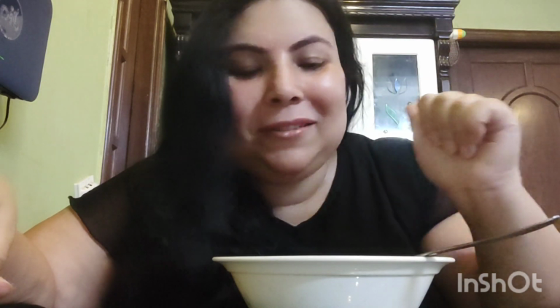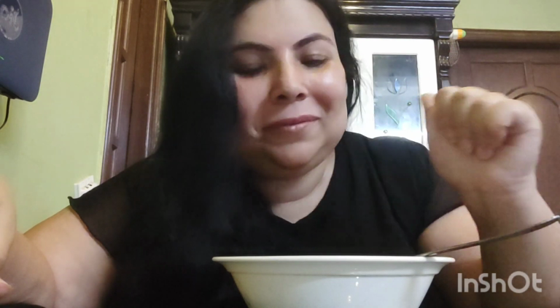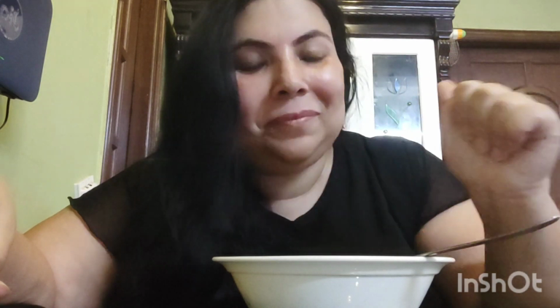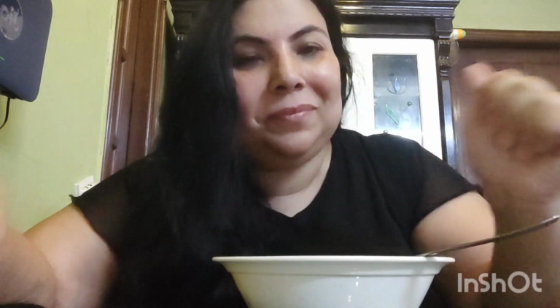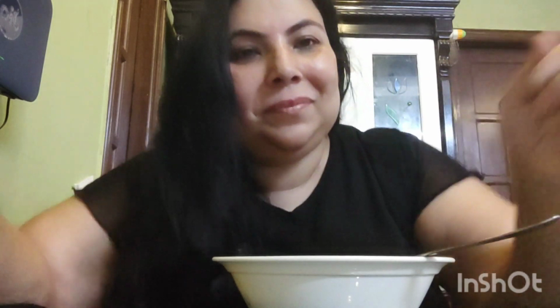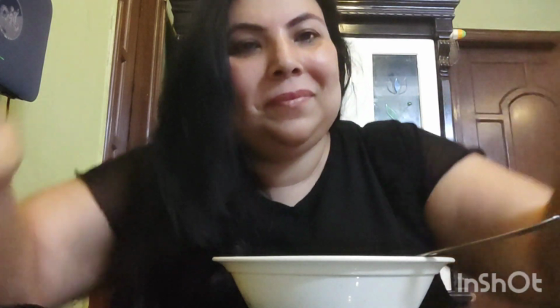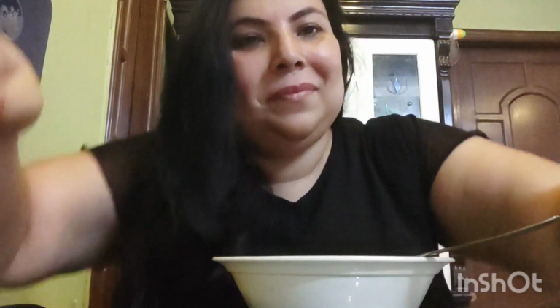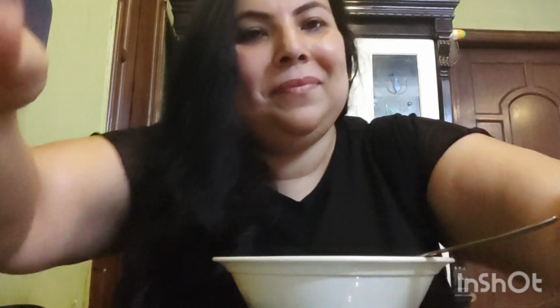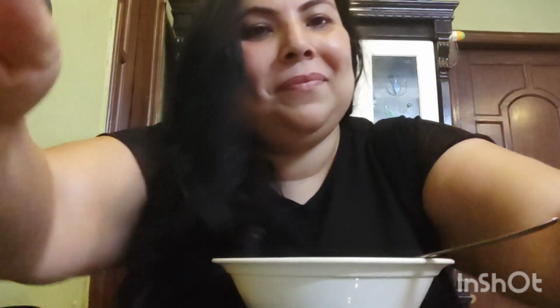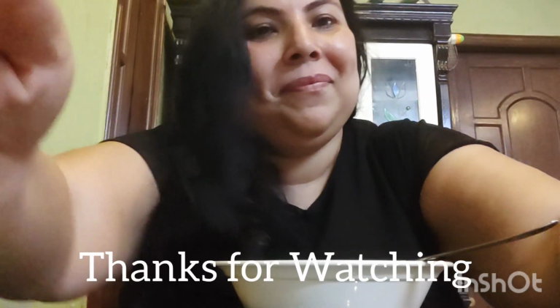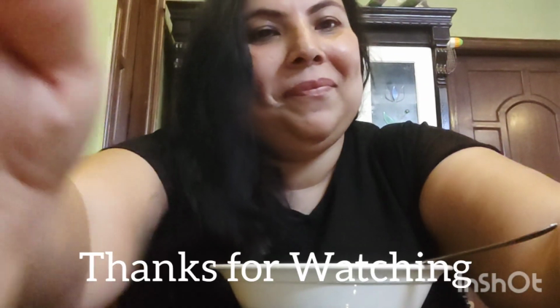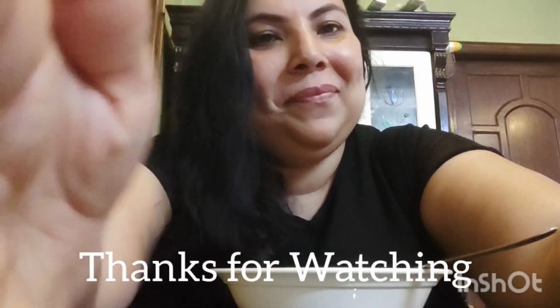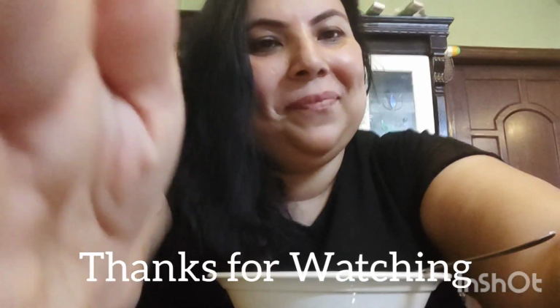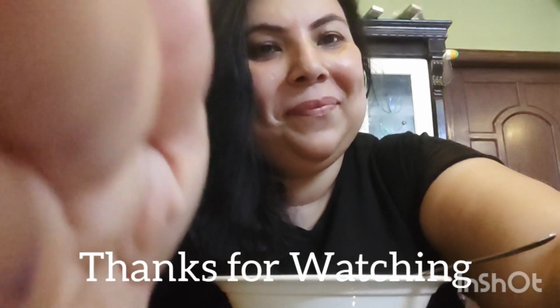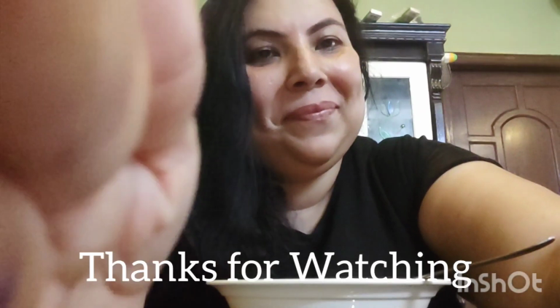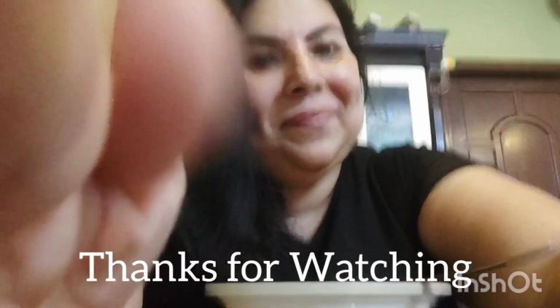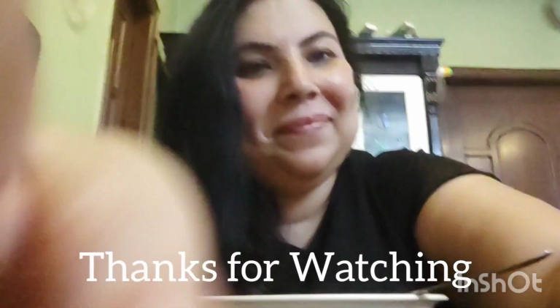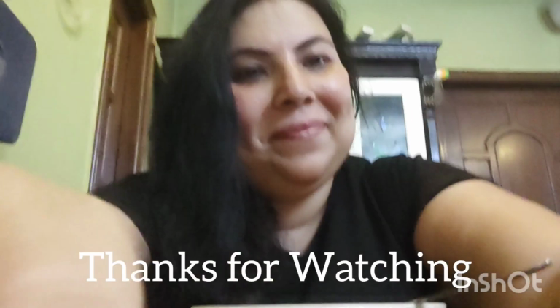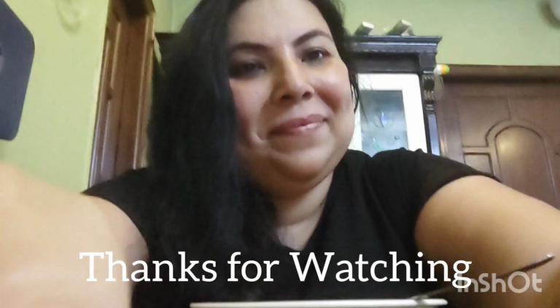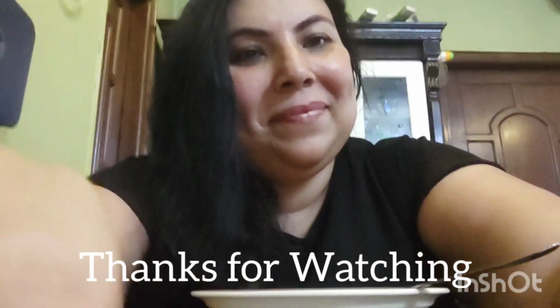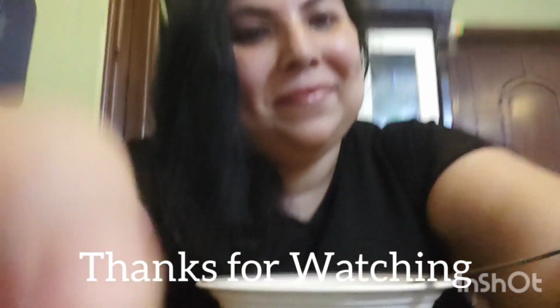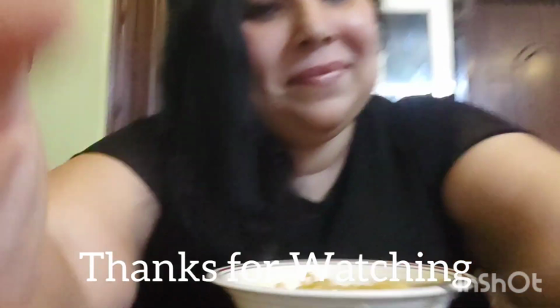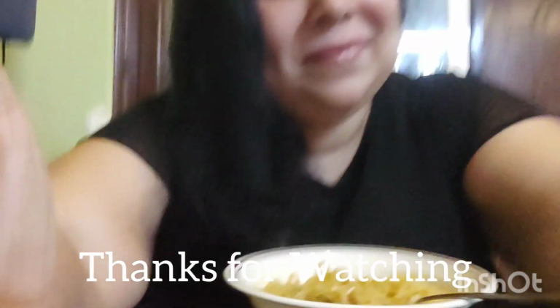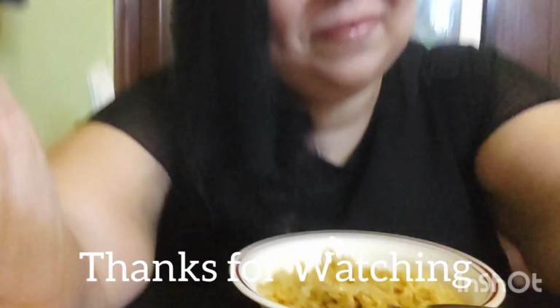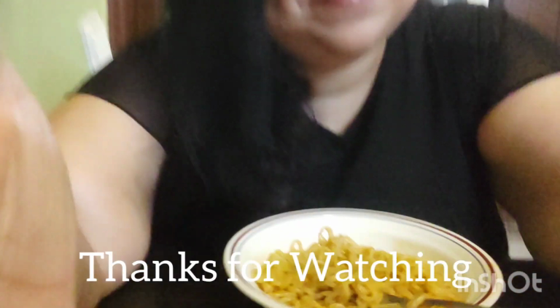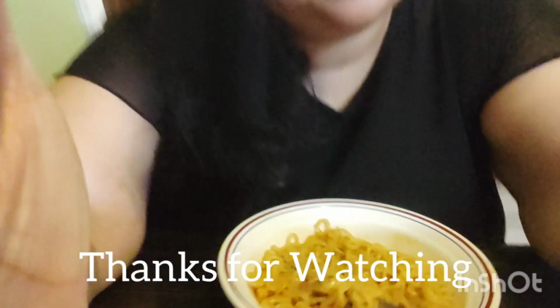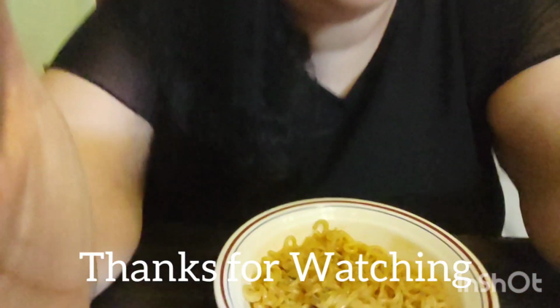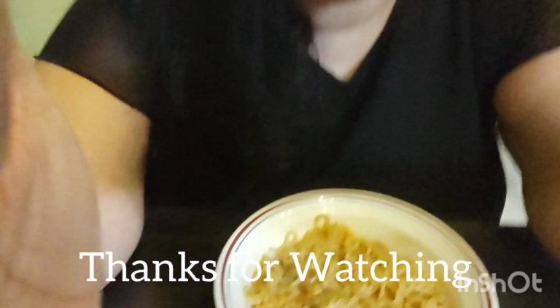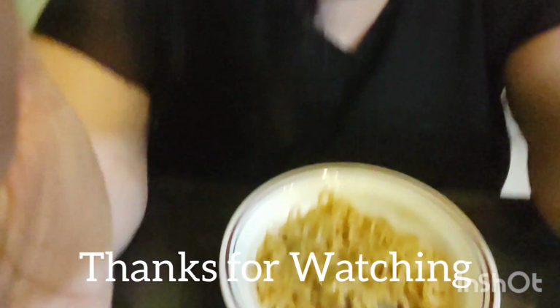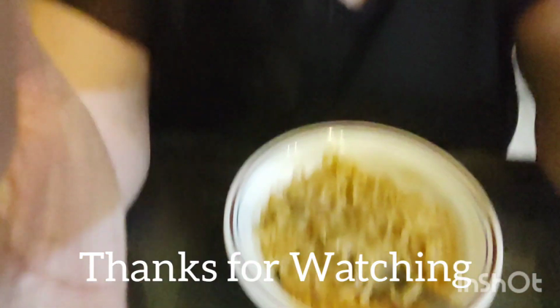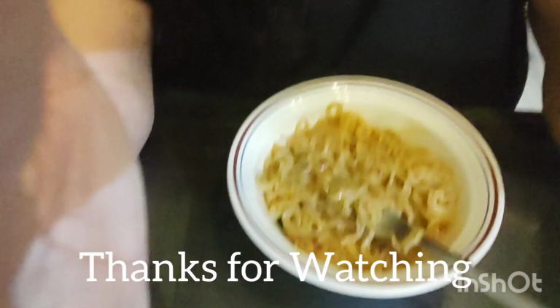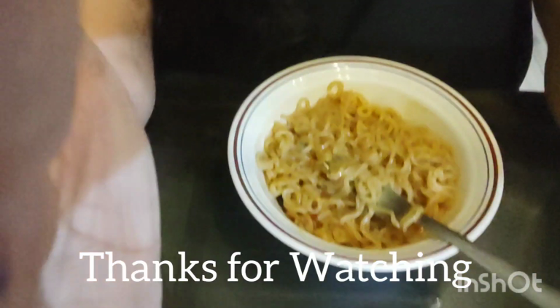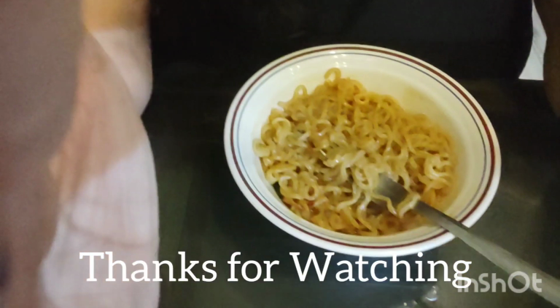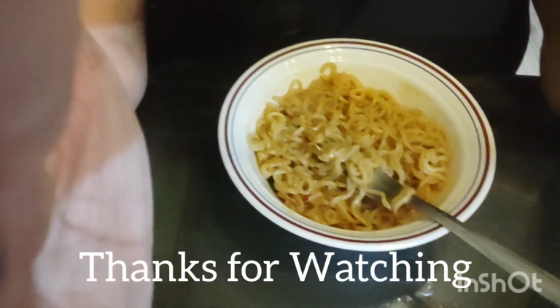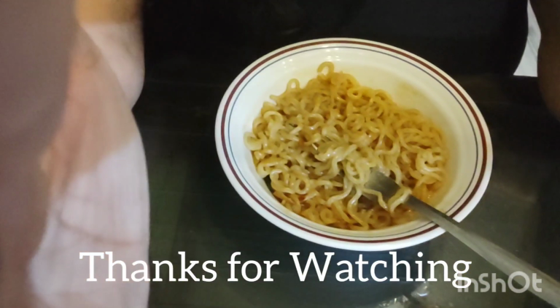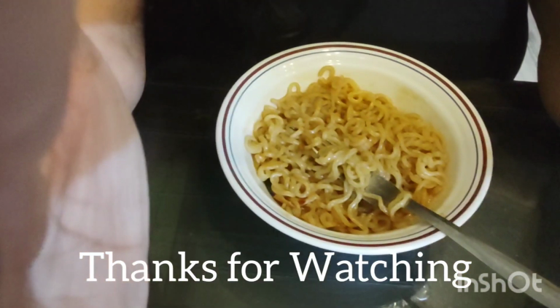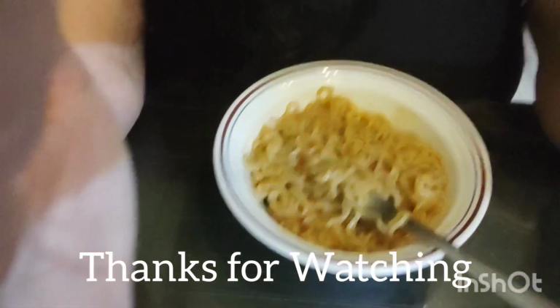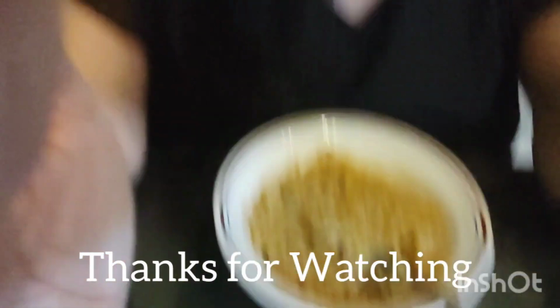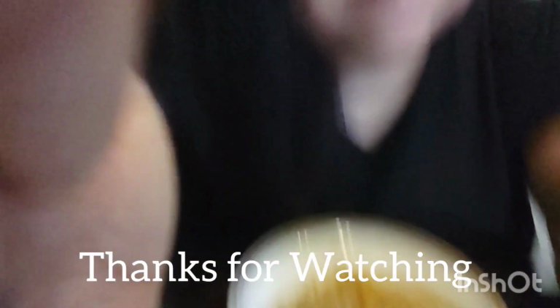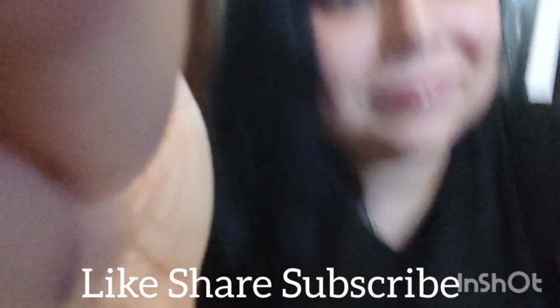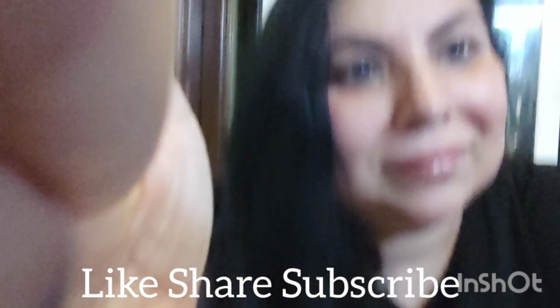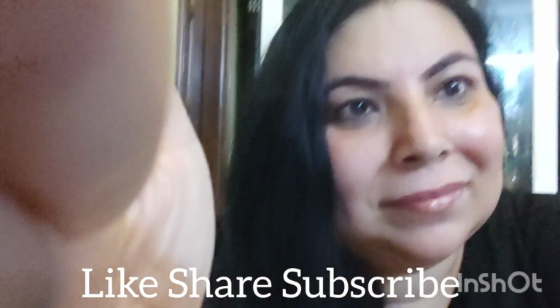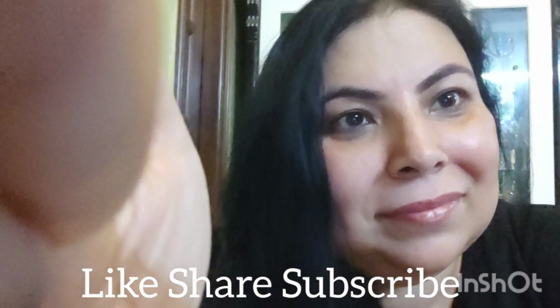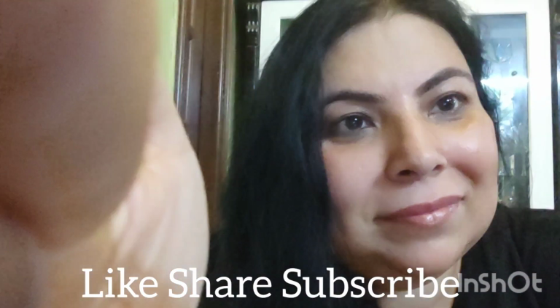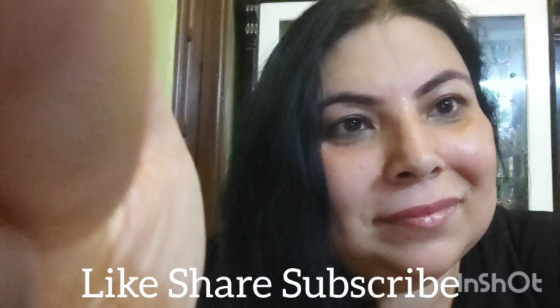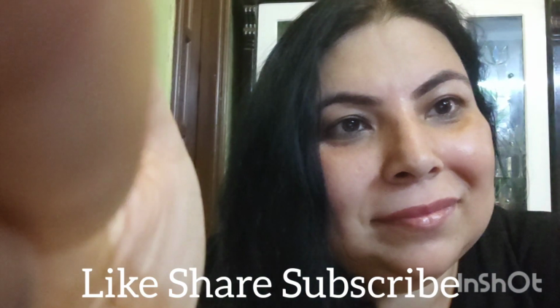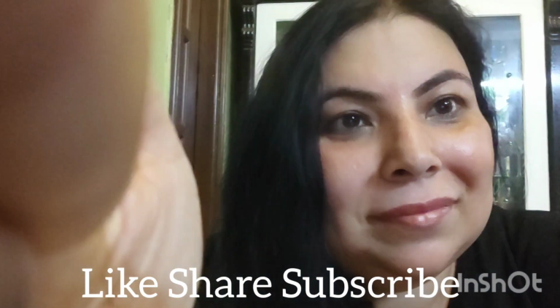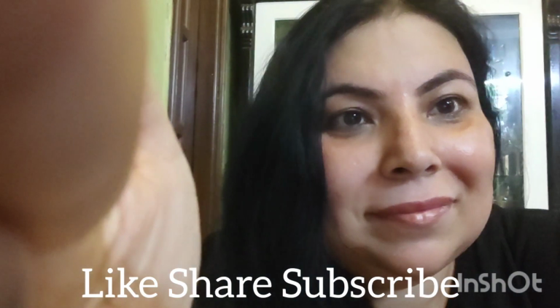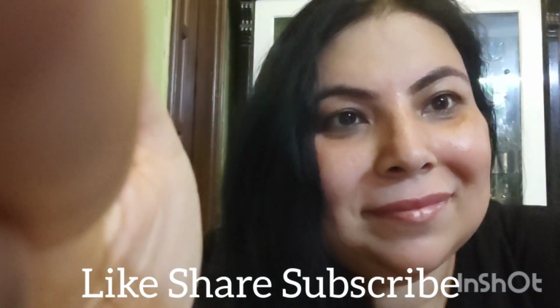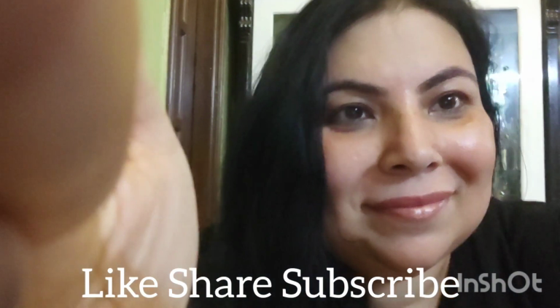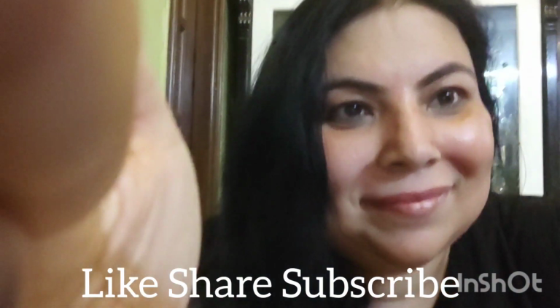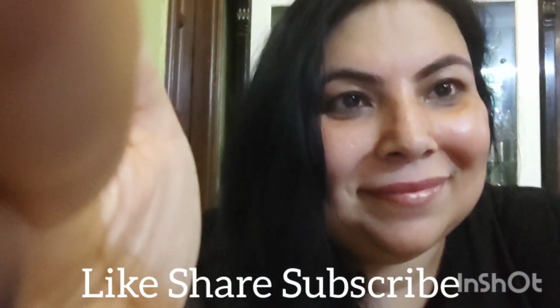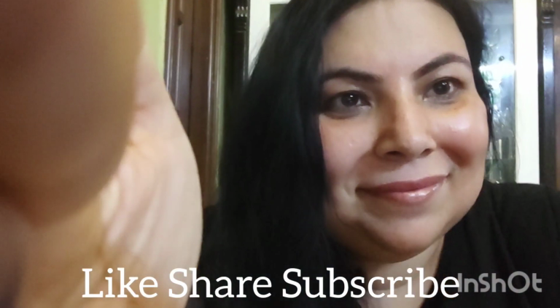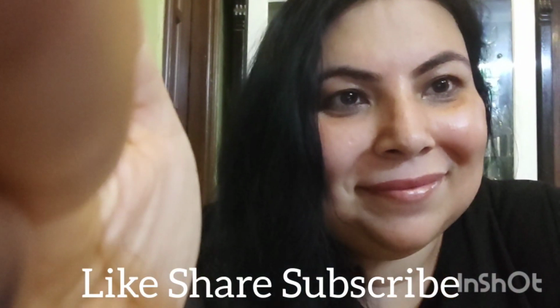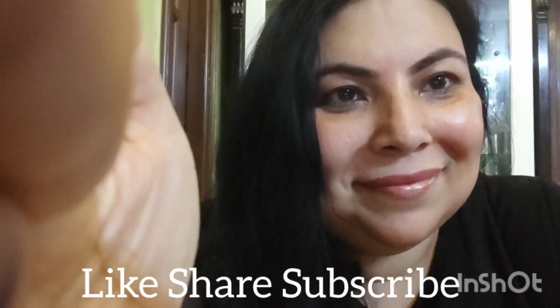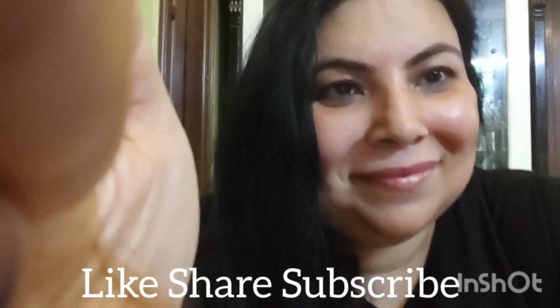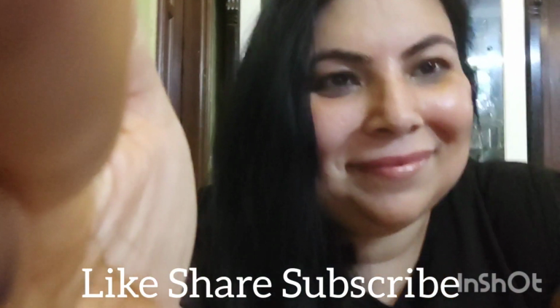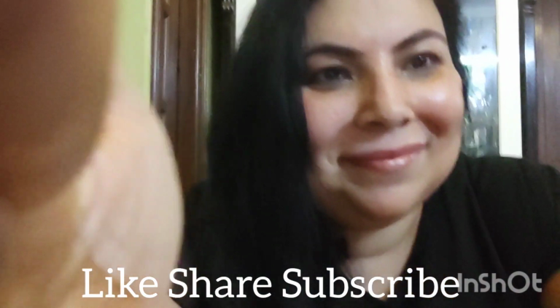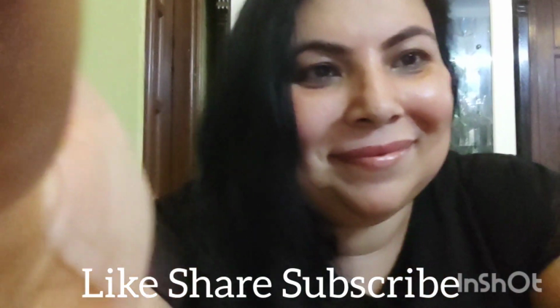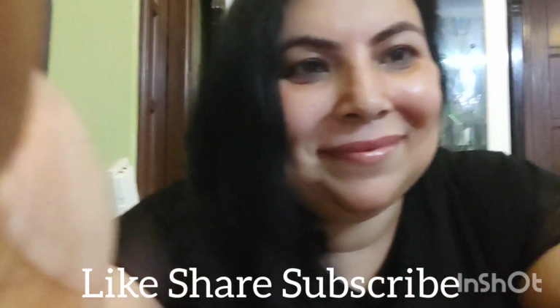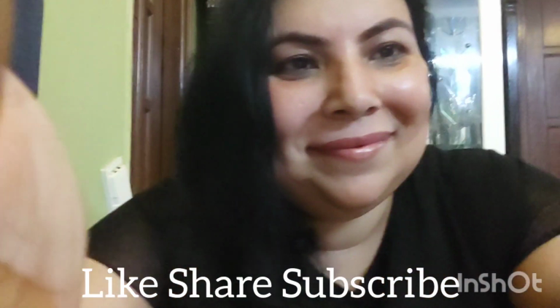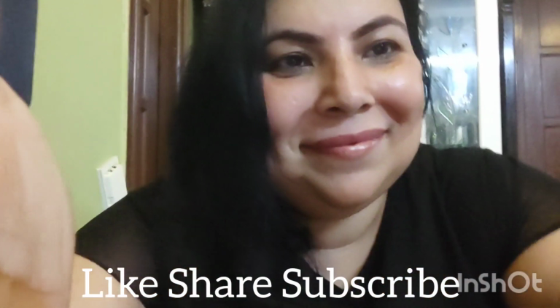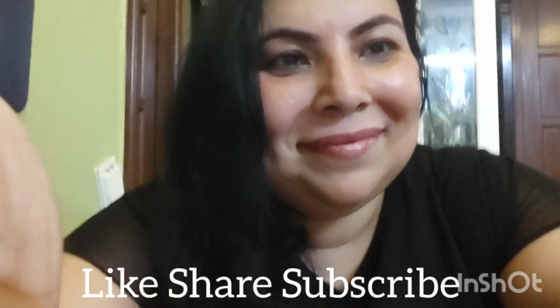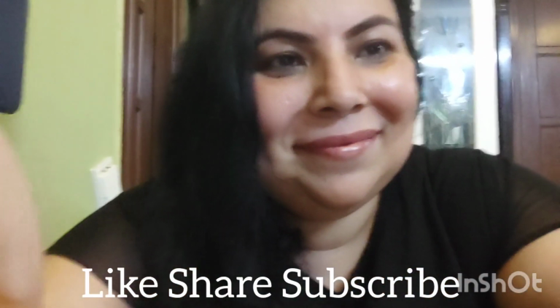You can make it in your house. Thank you for watching — like, share, and subscribe. Bye!